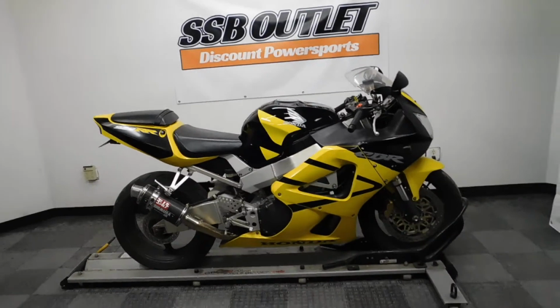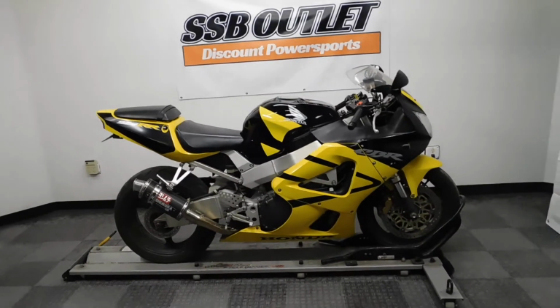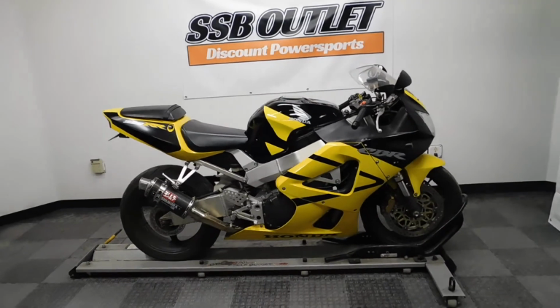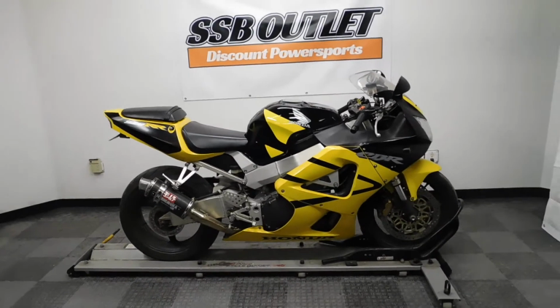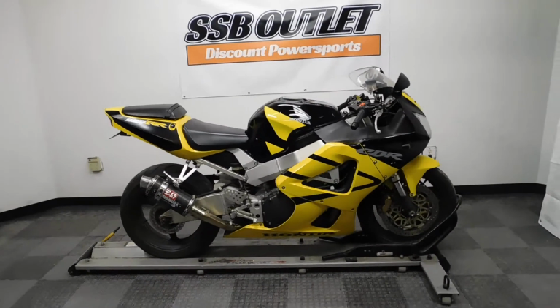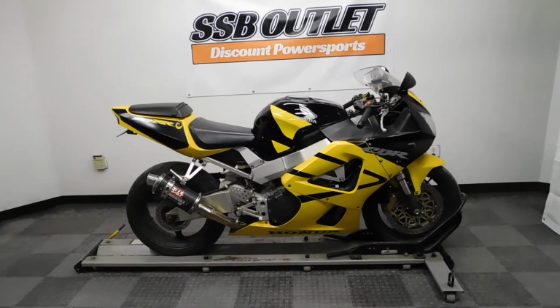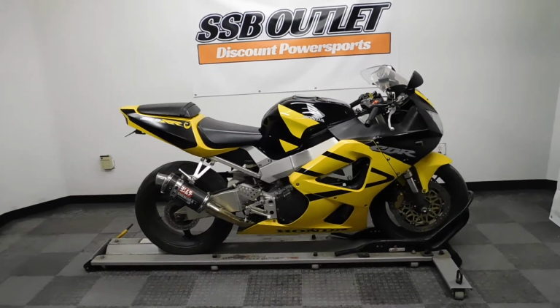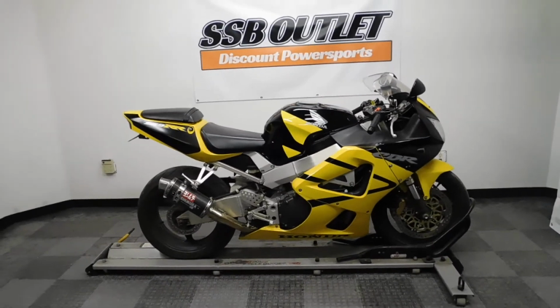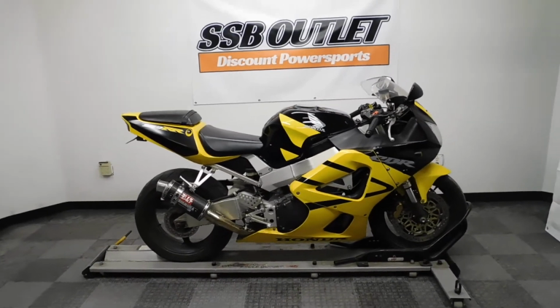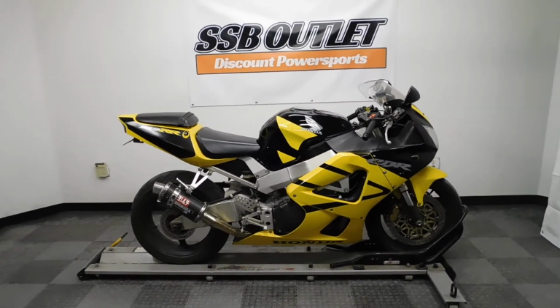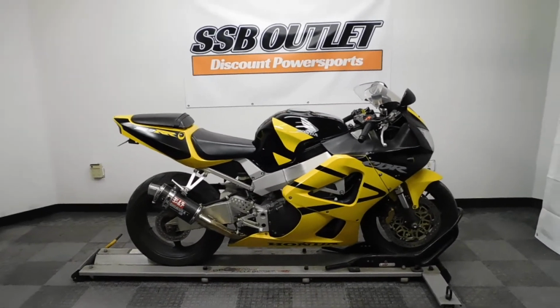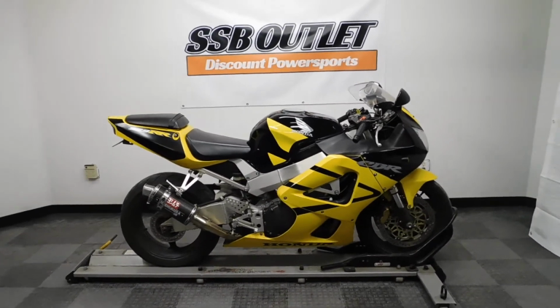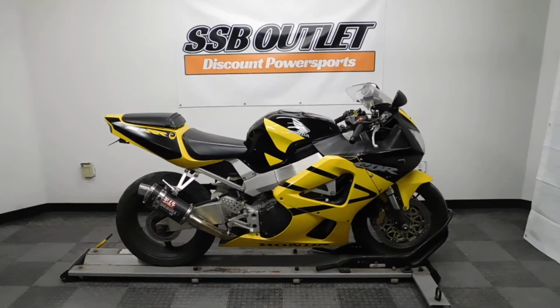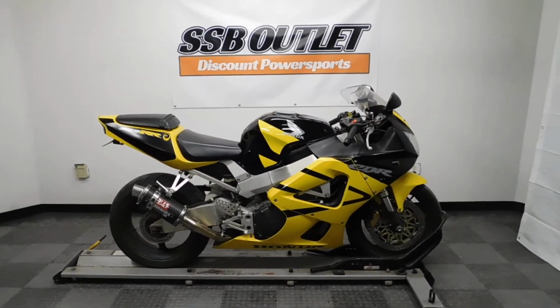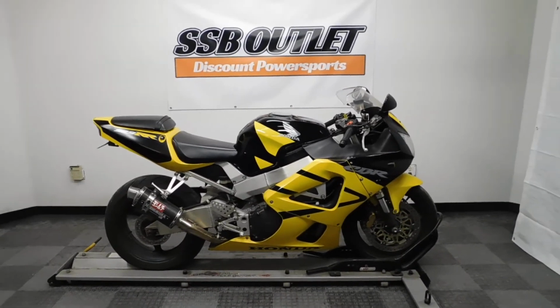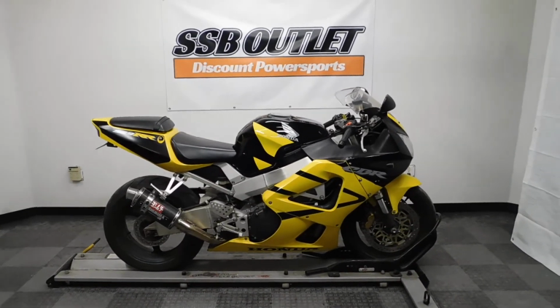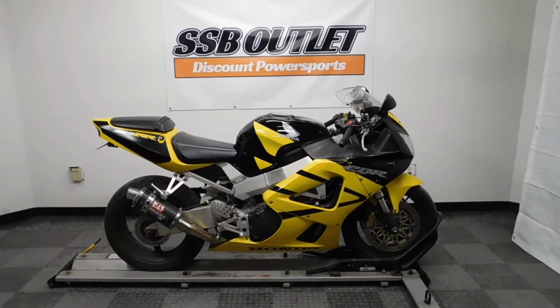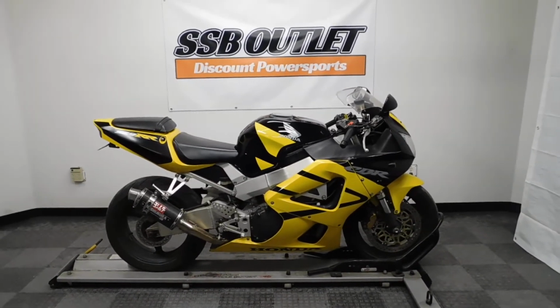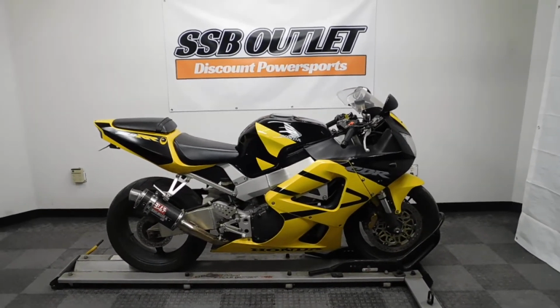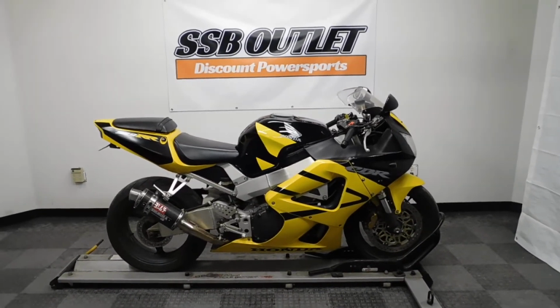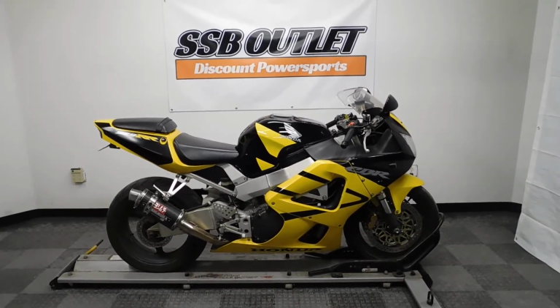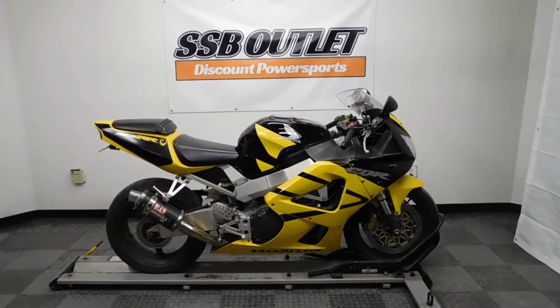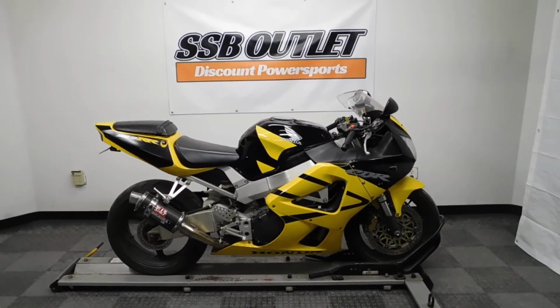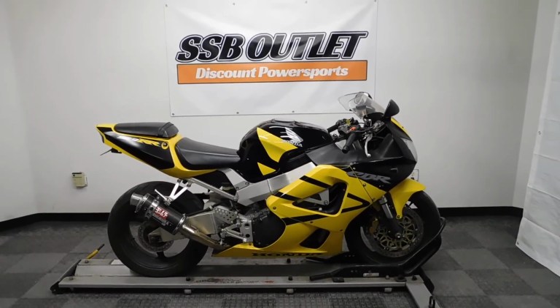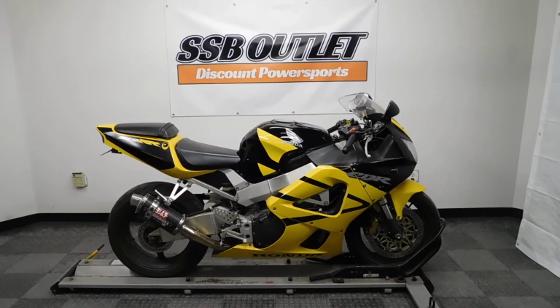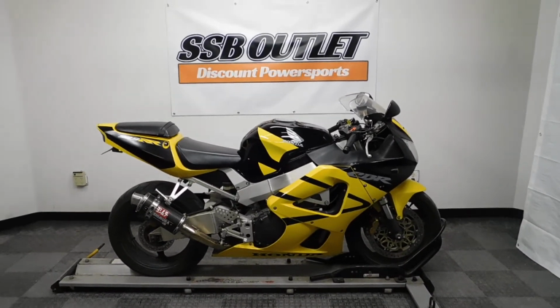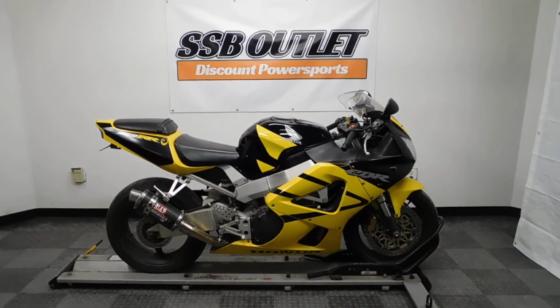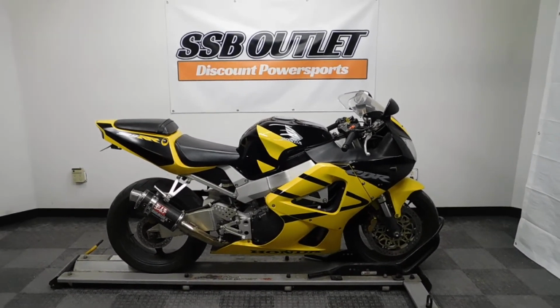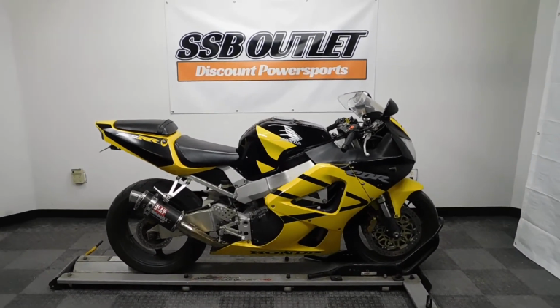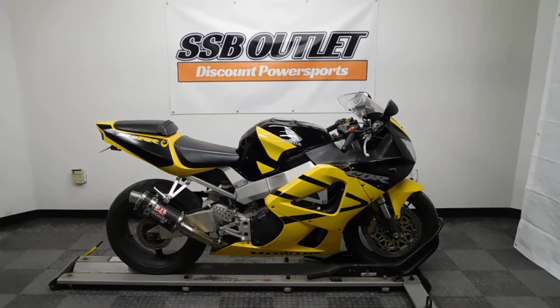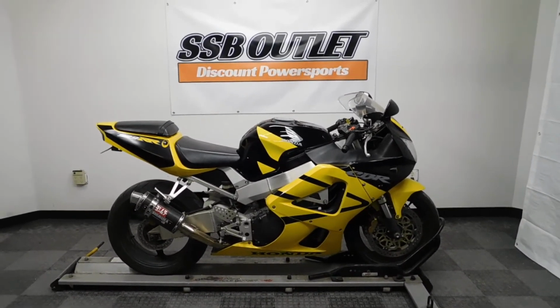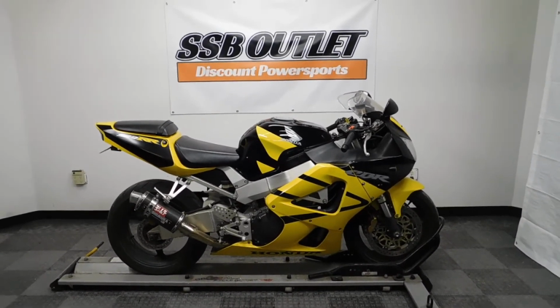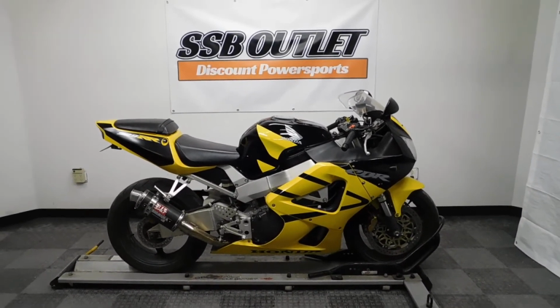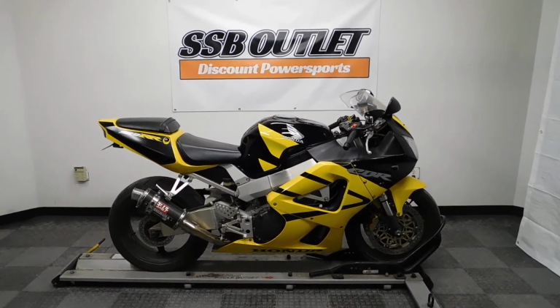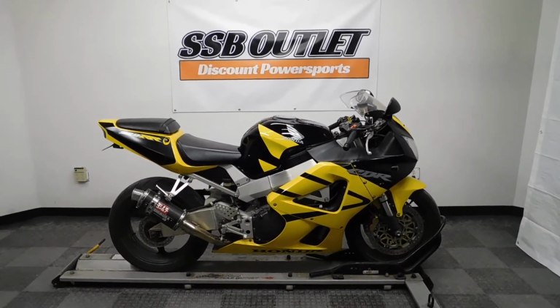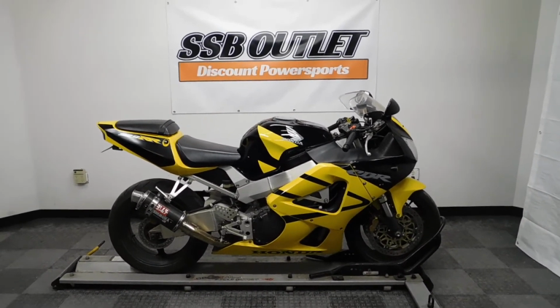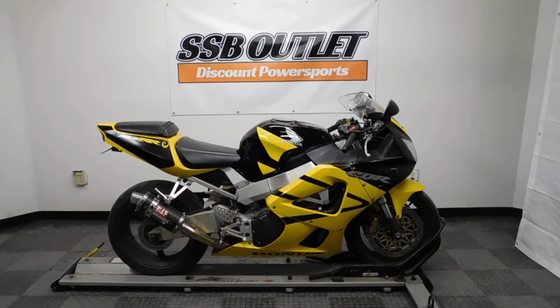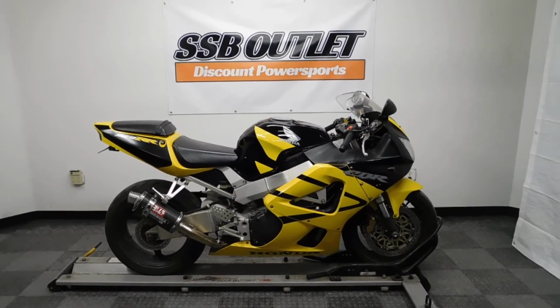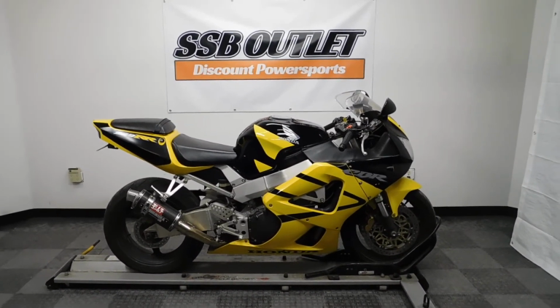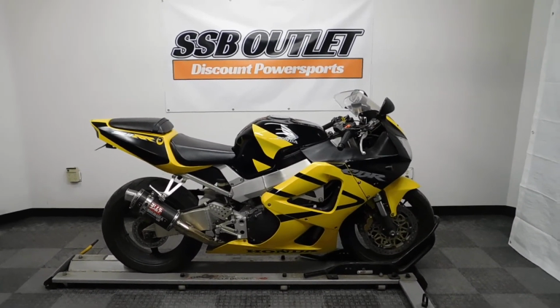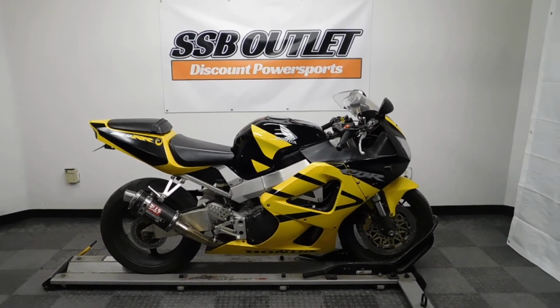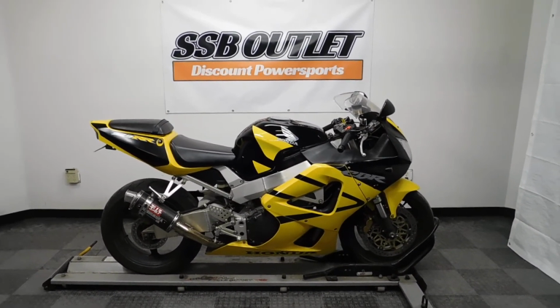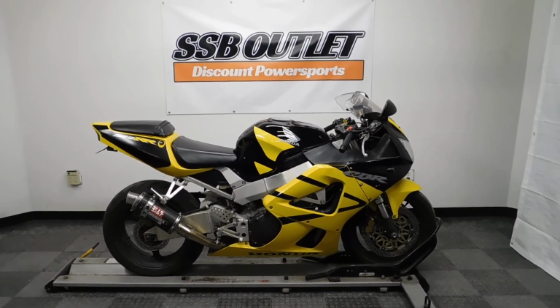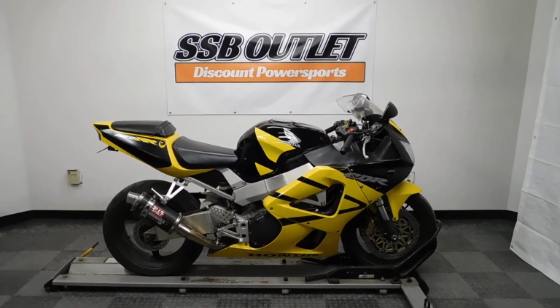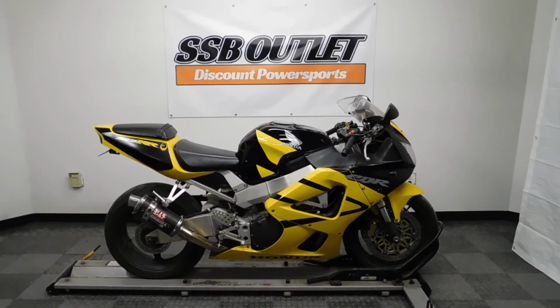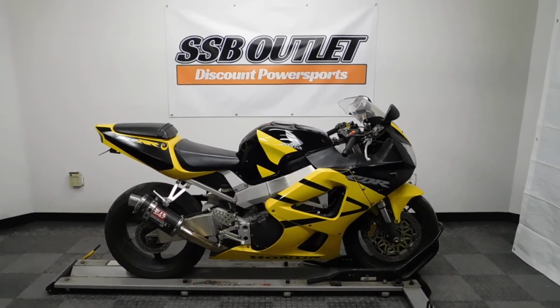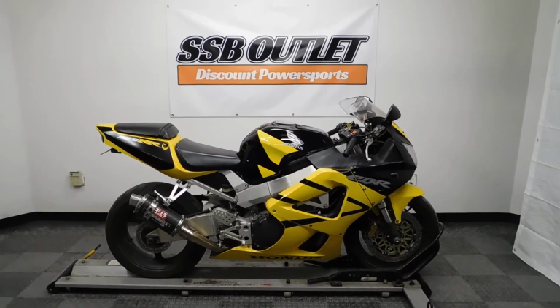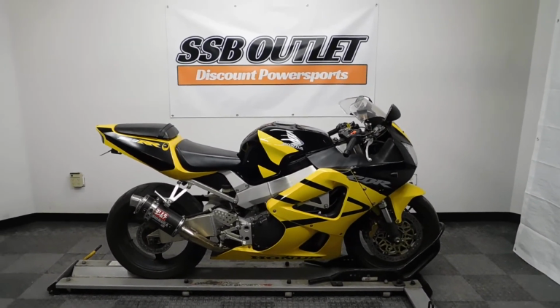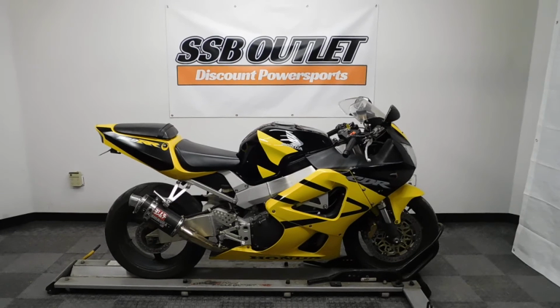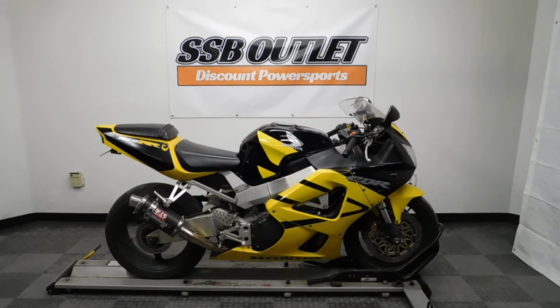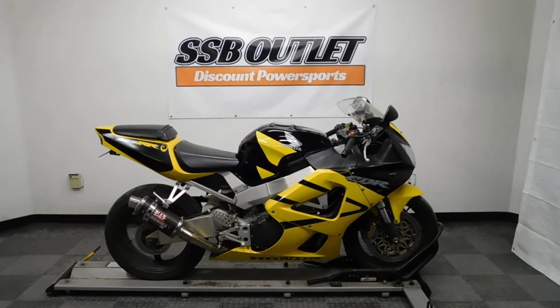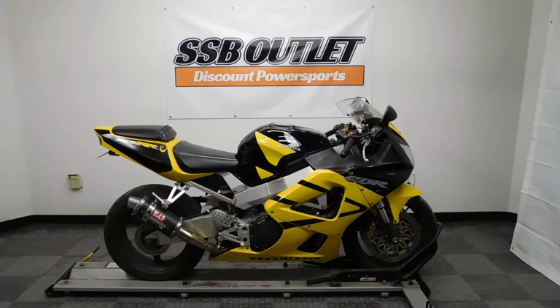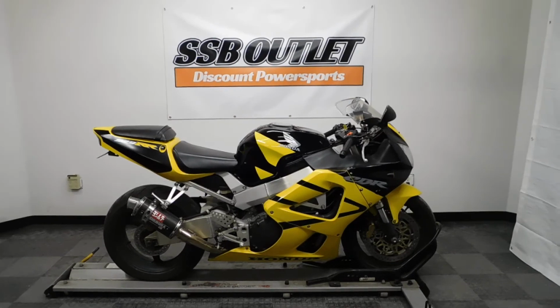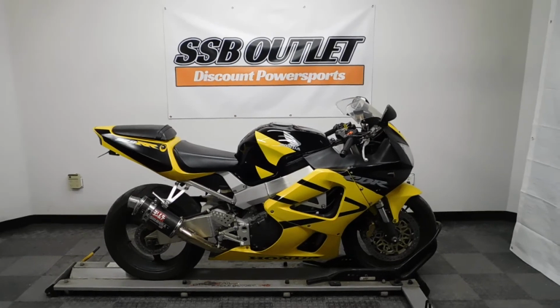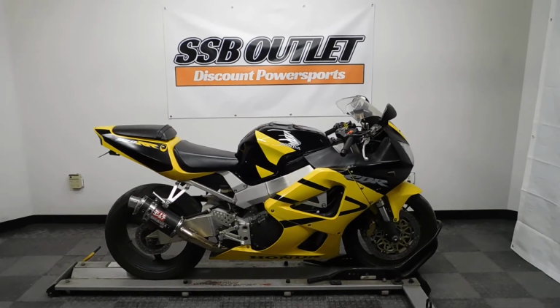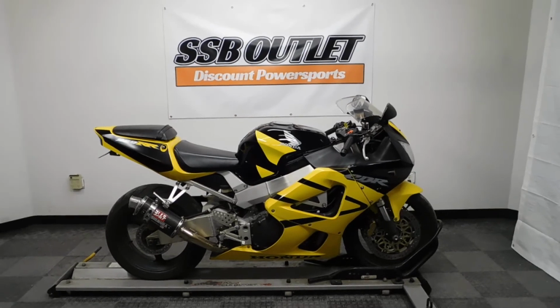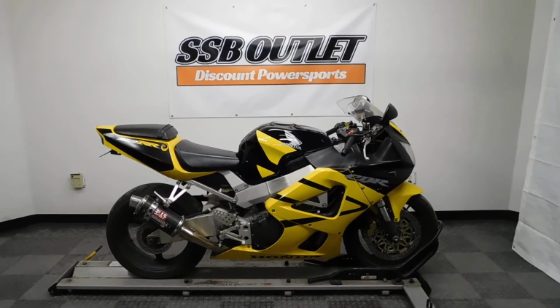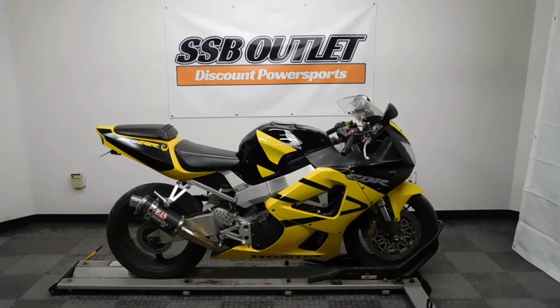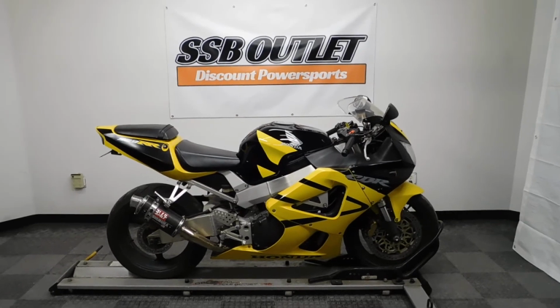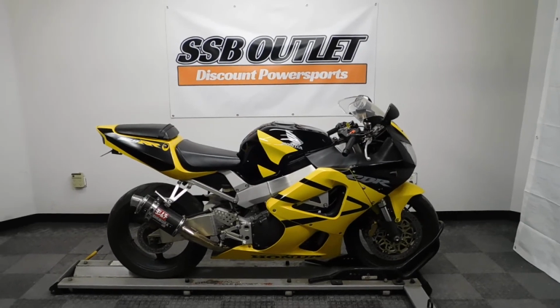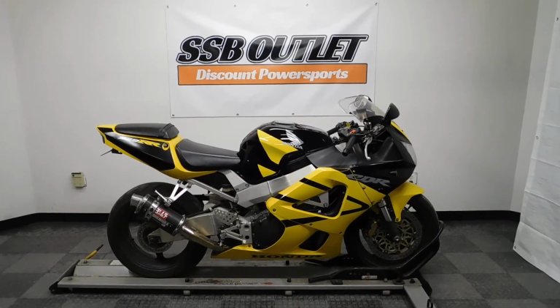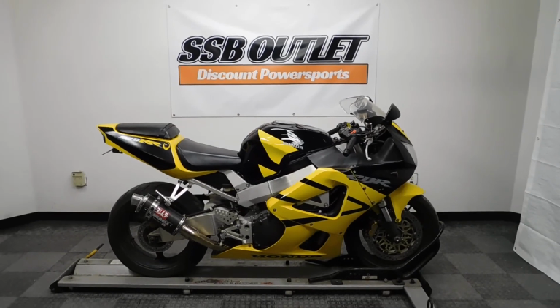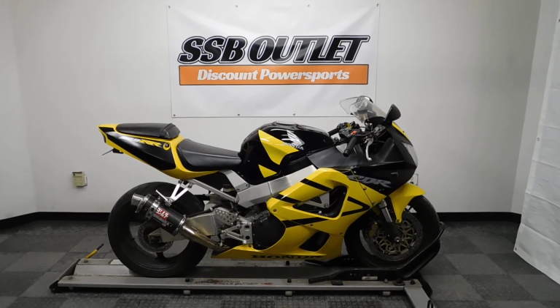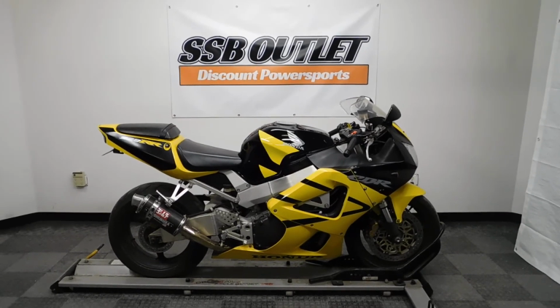This CBR 929RR will be sold as is. Thank you for shopping the SSB Outlet.